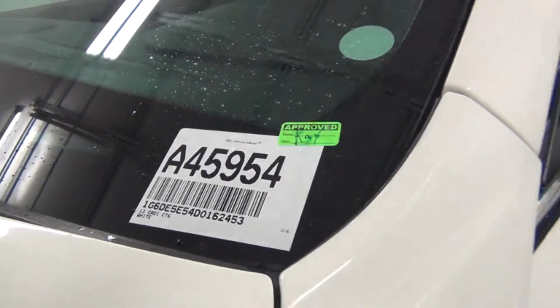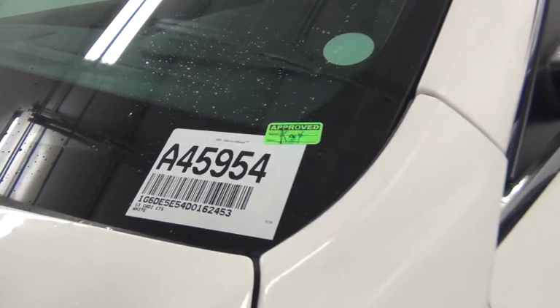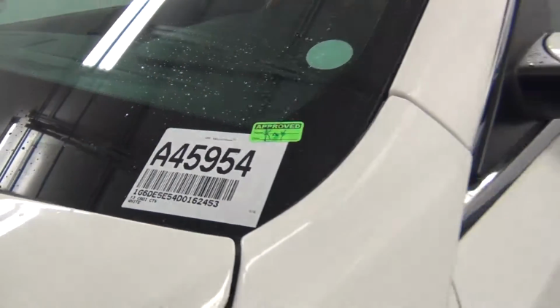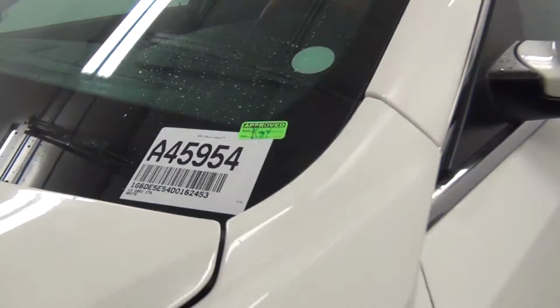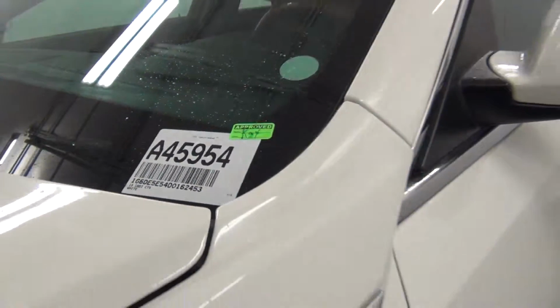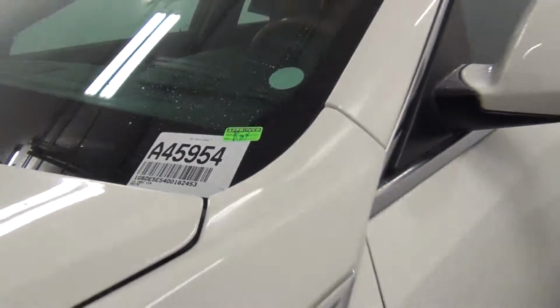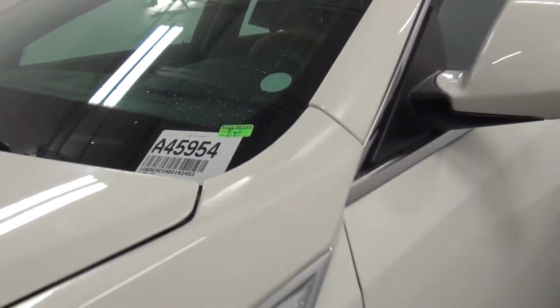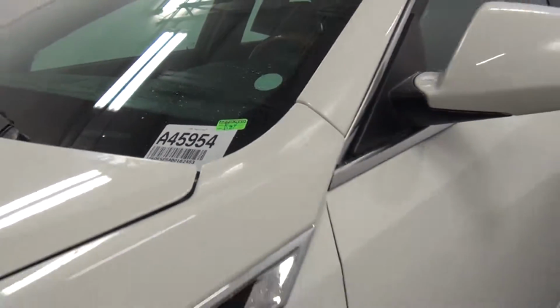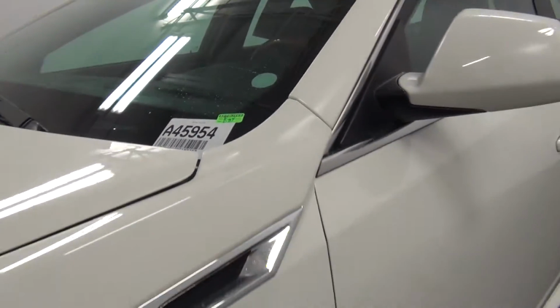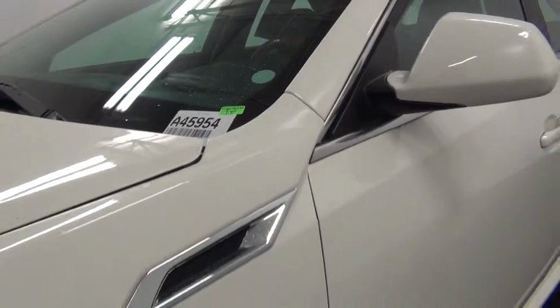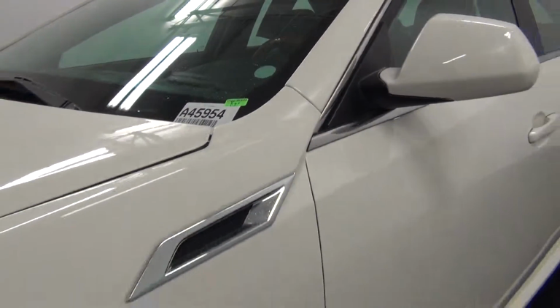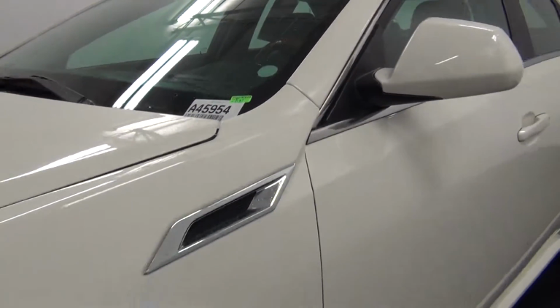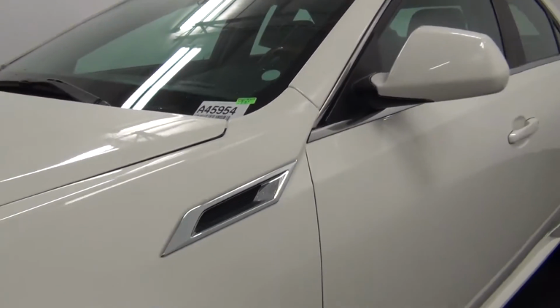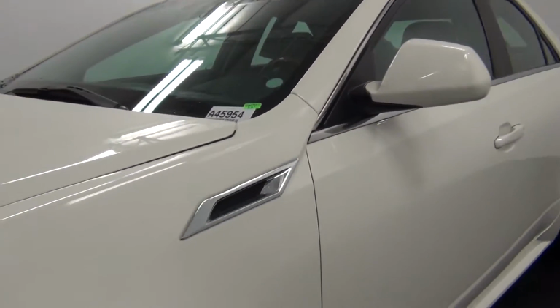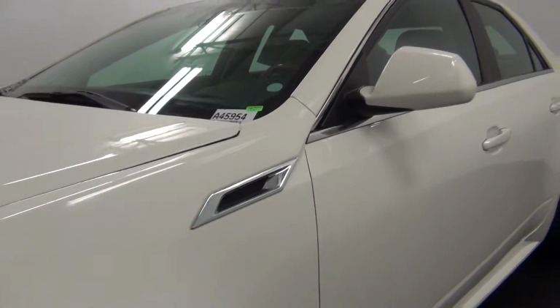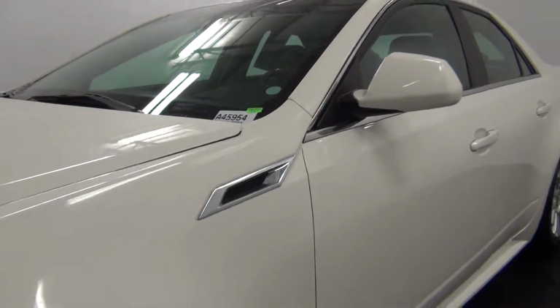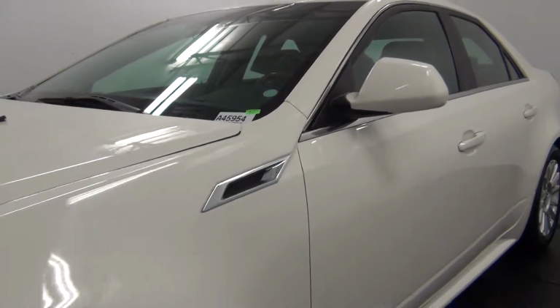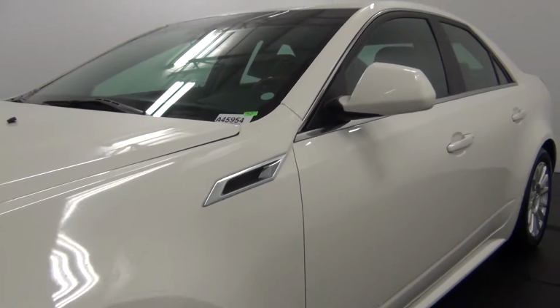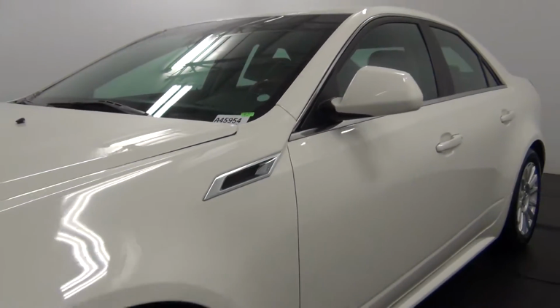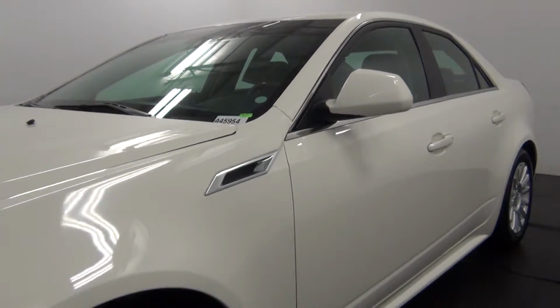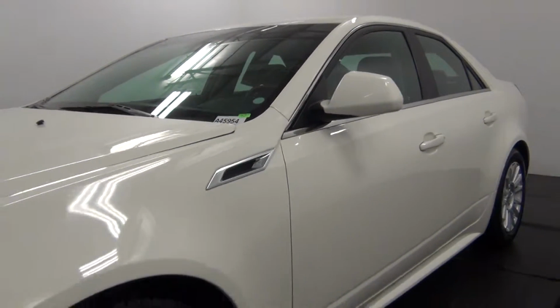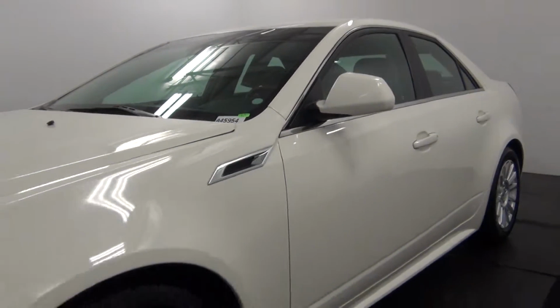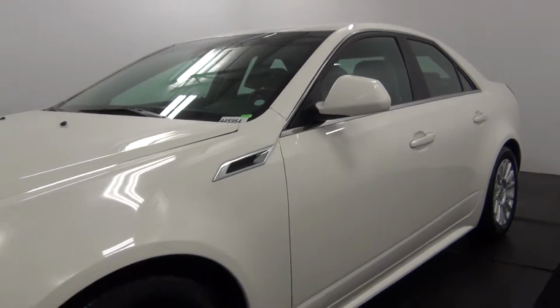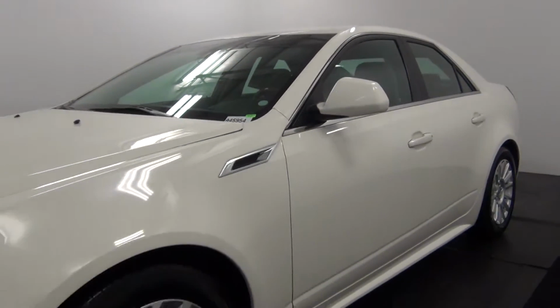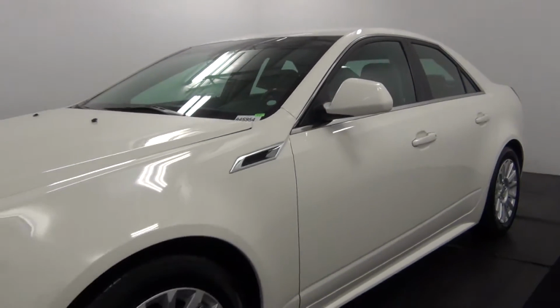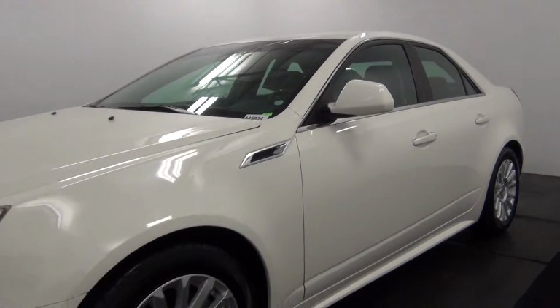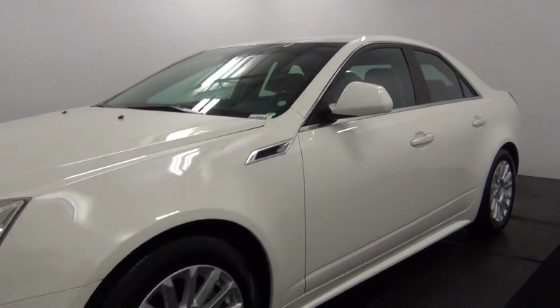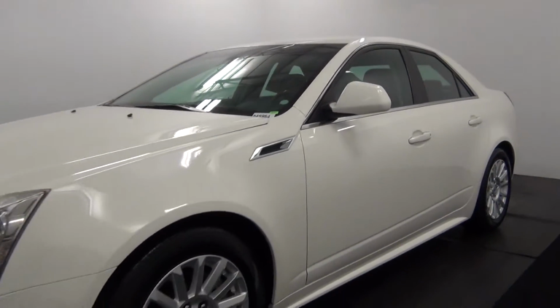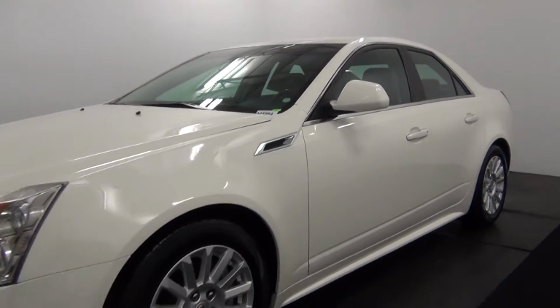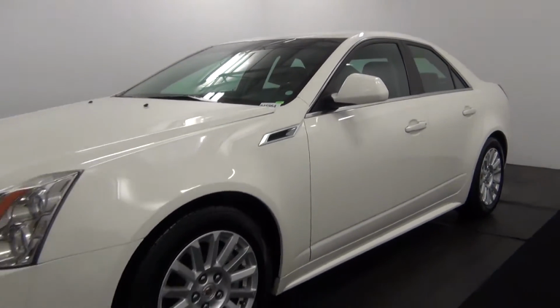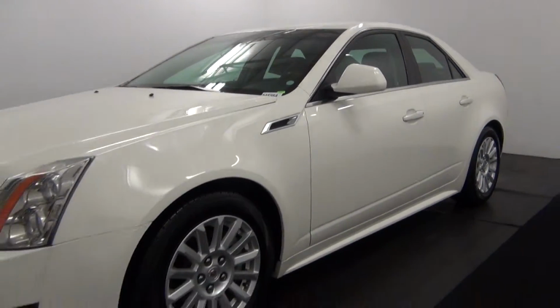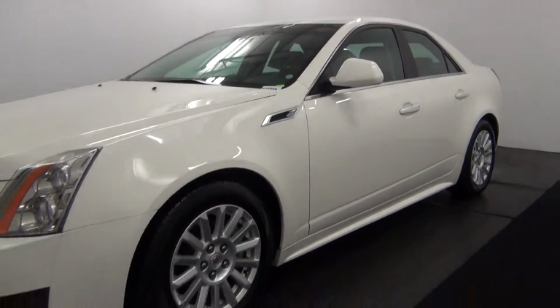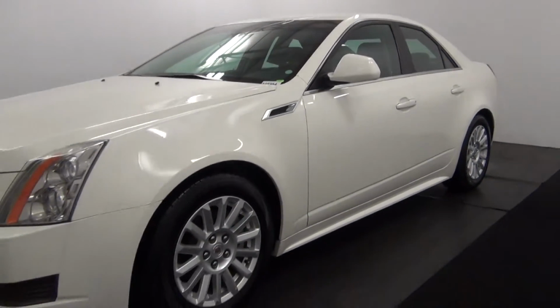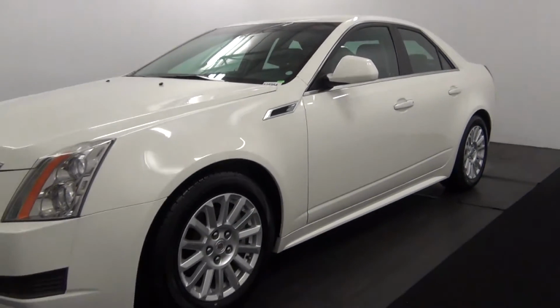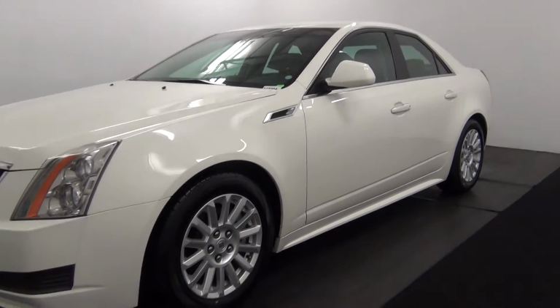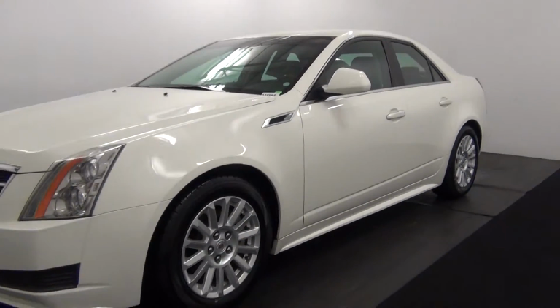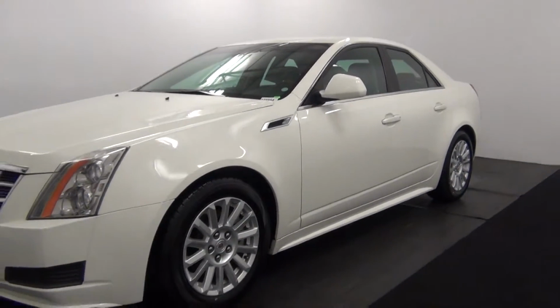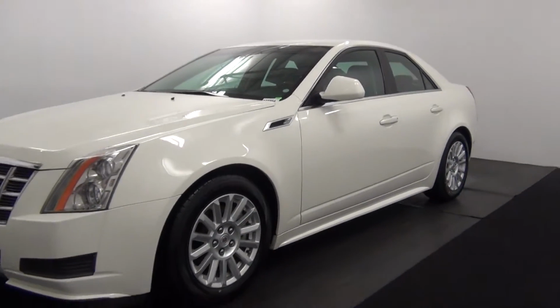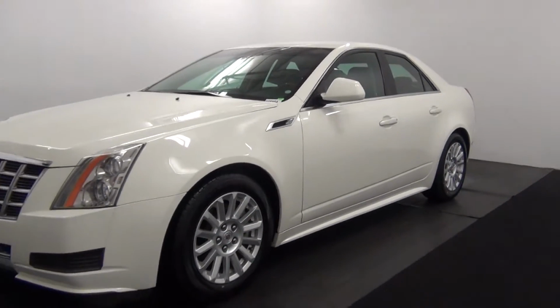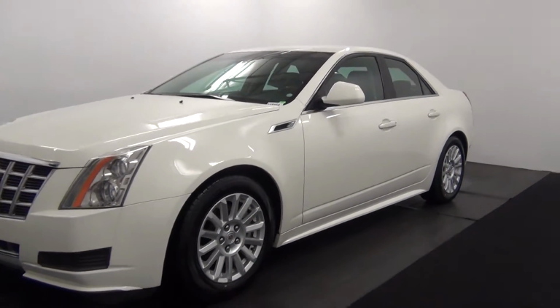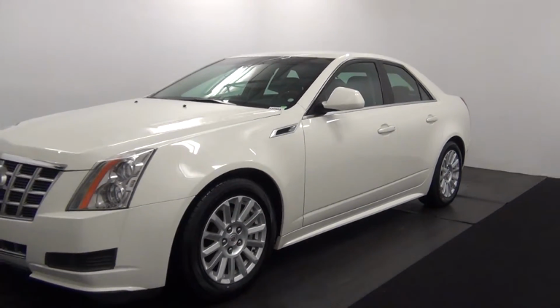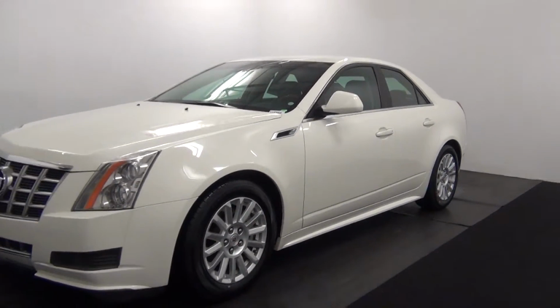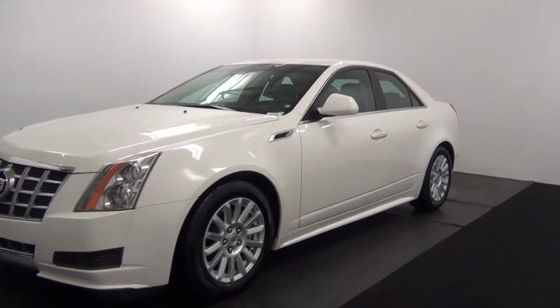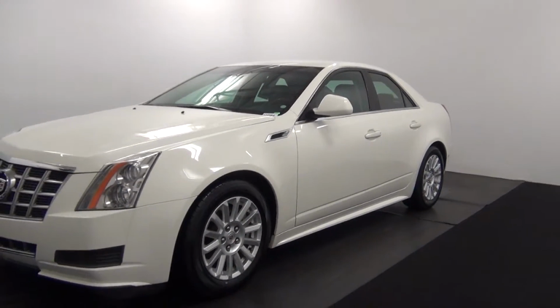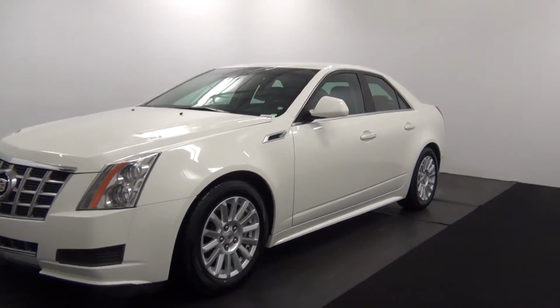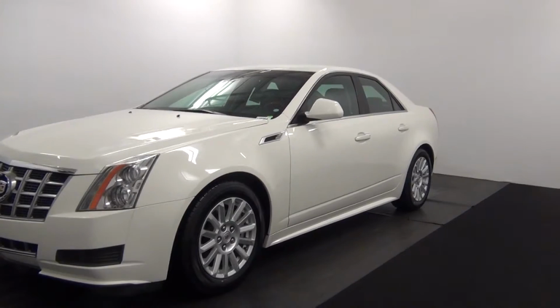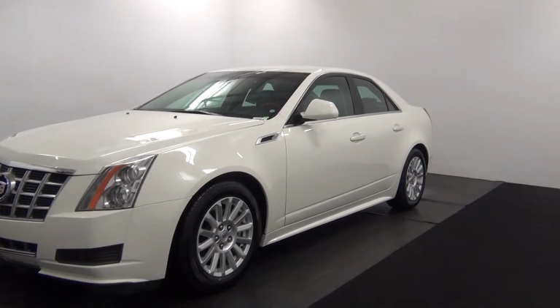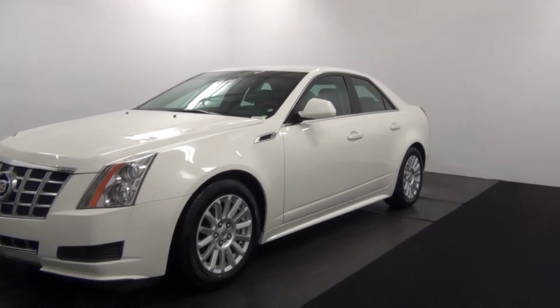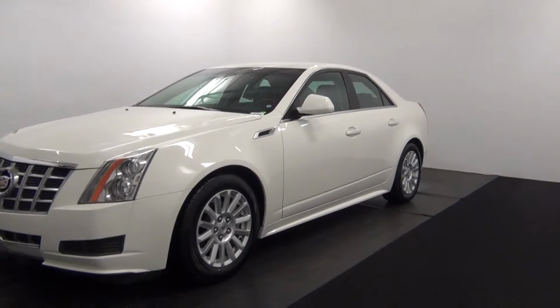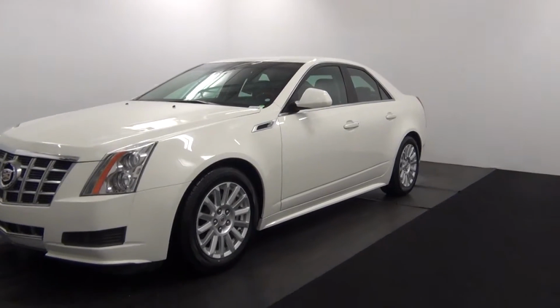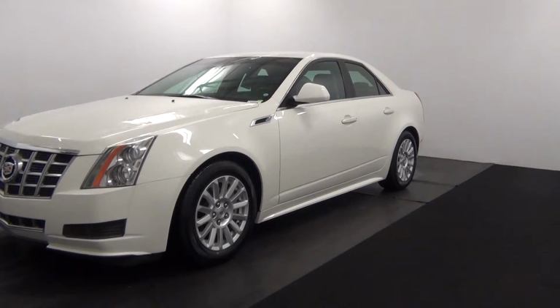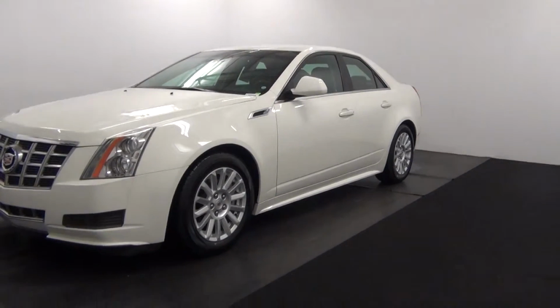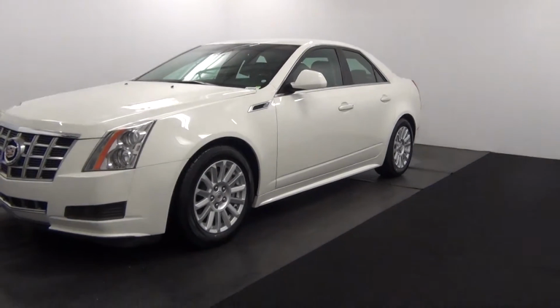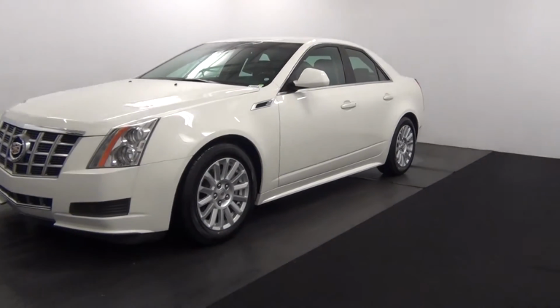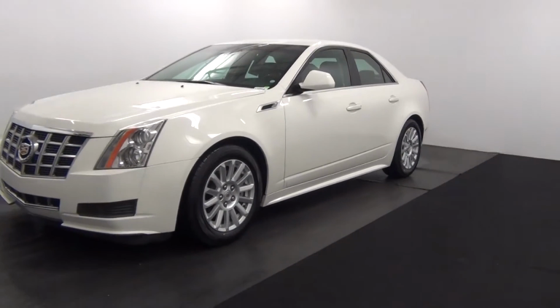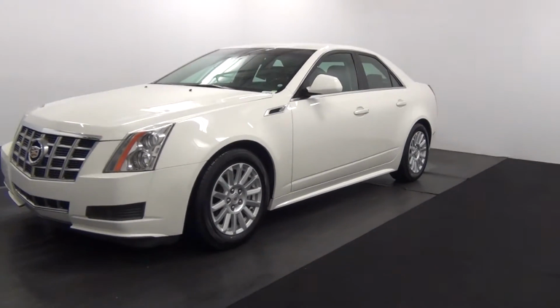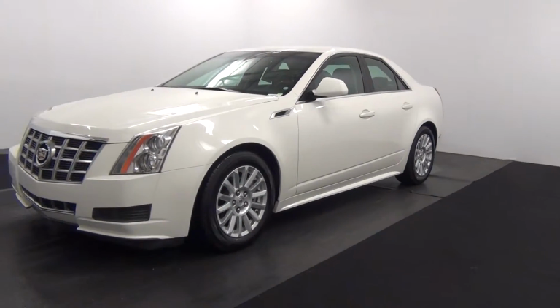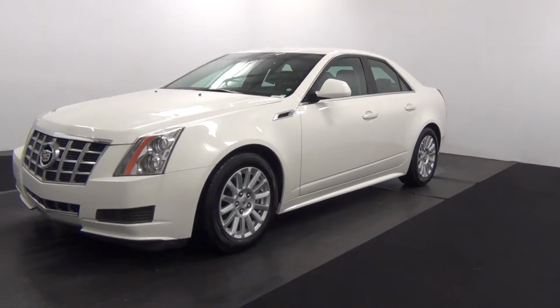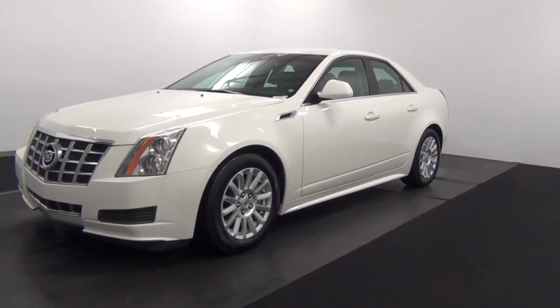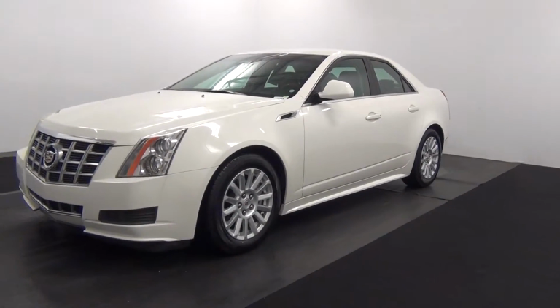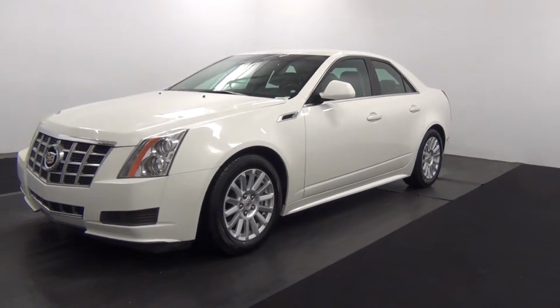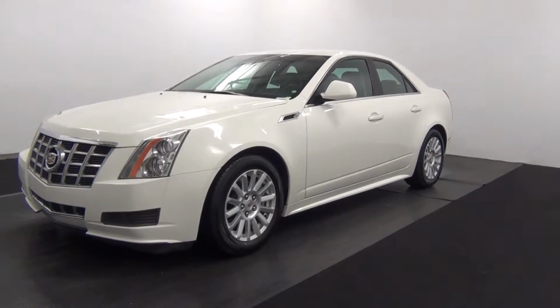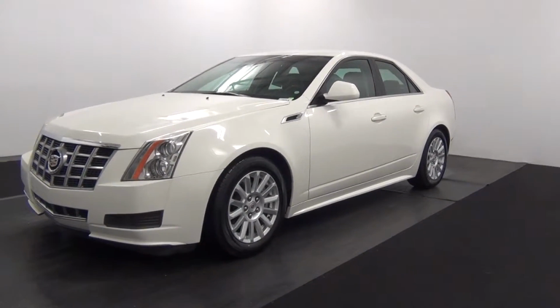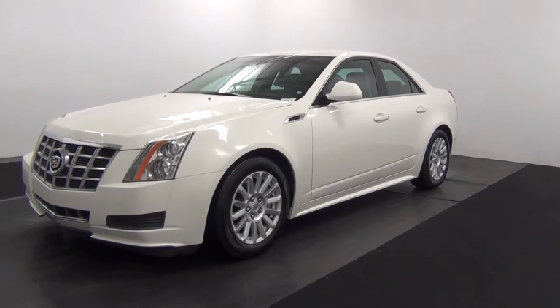Today we'll walk around a 2013 Cadillac CTS, stock number 845954.